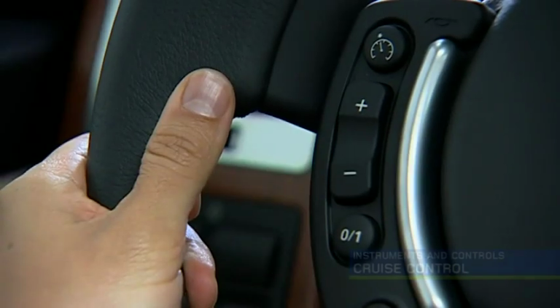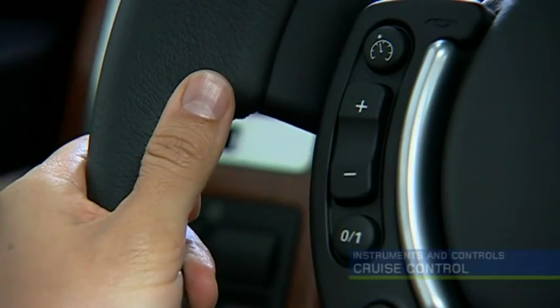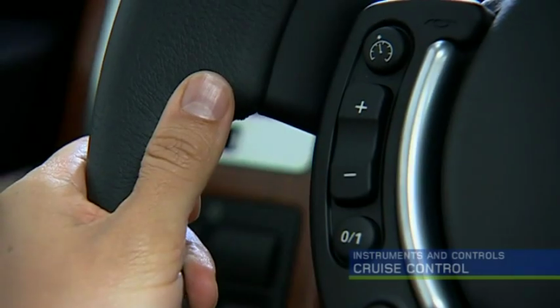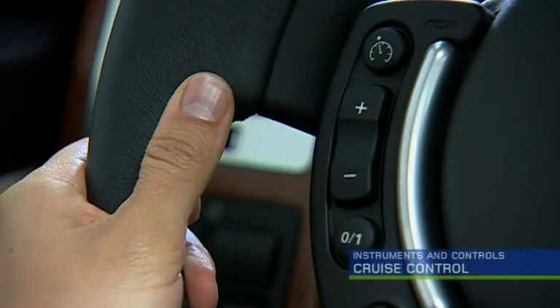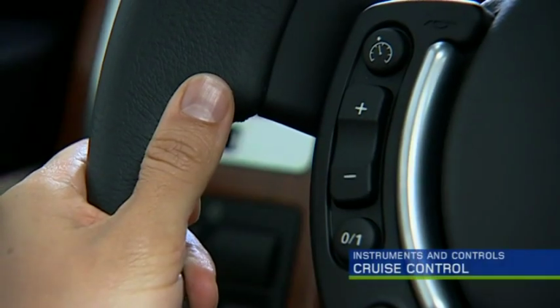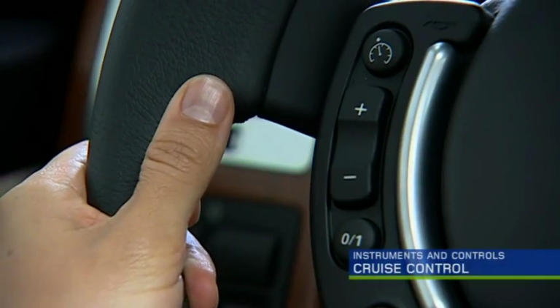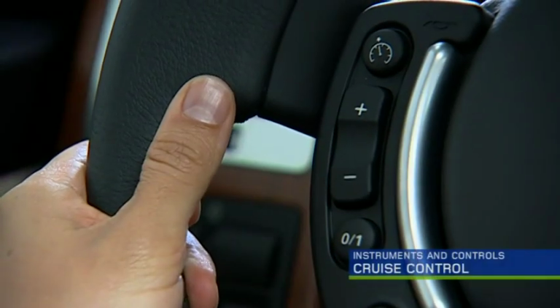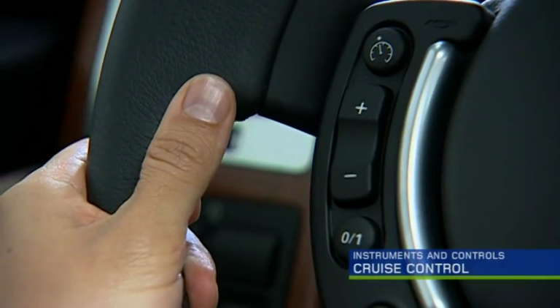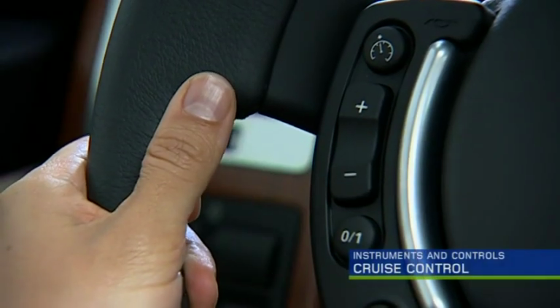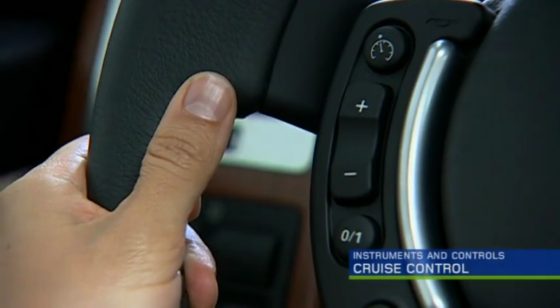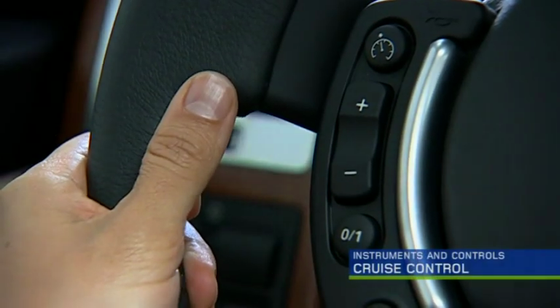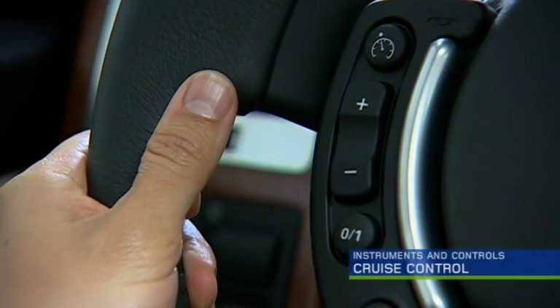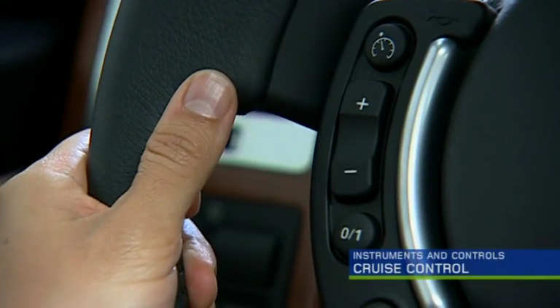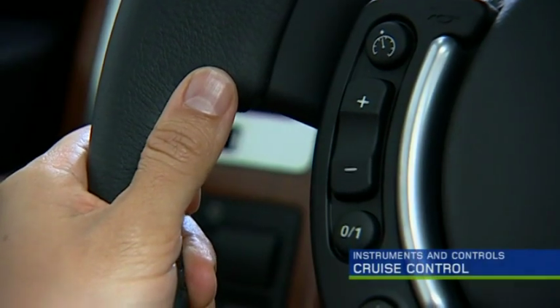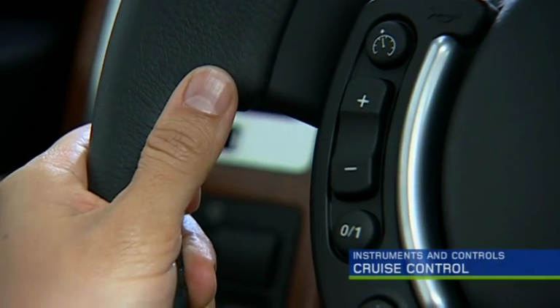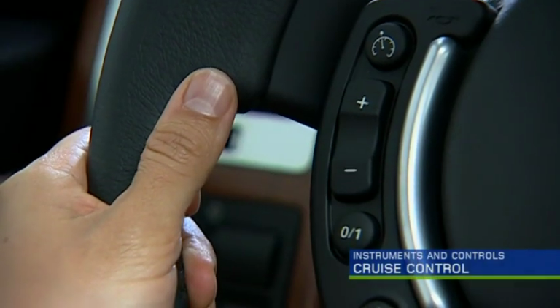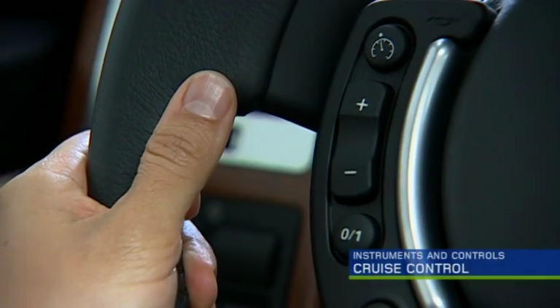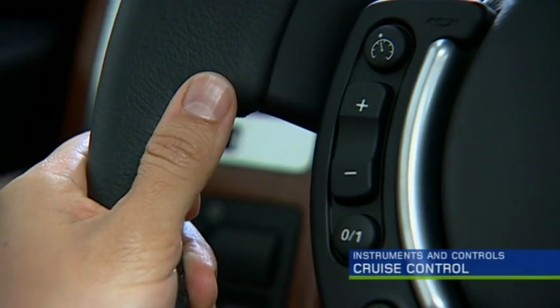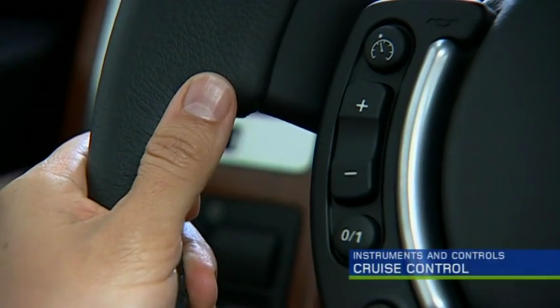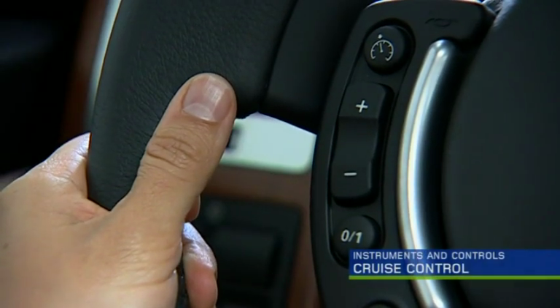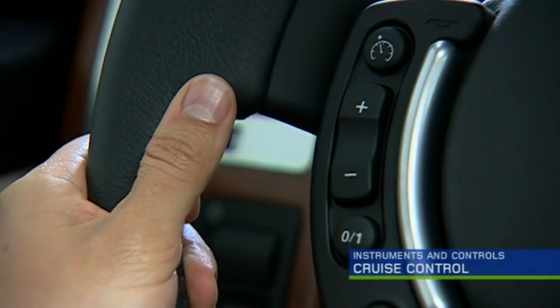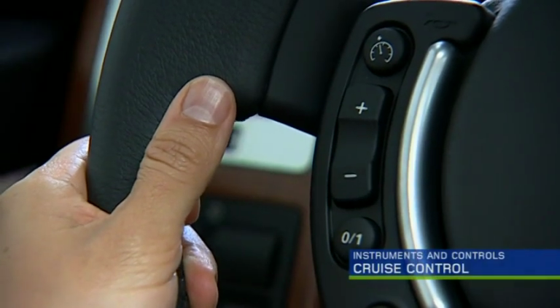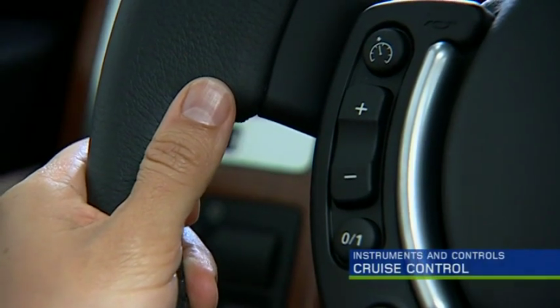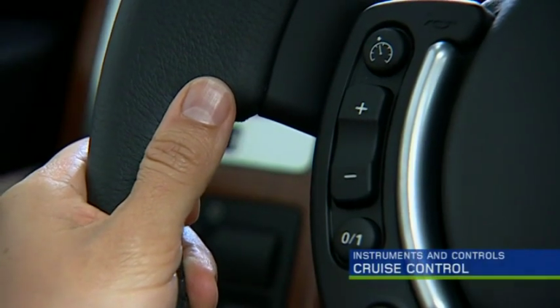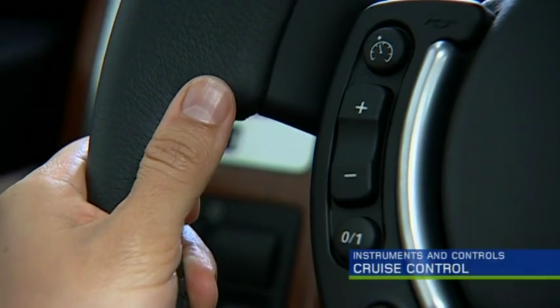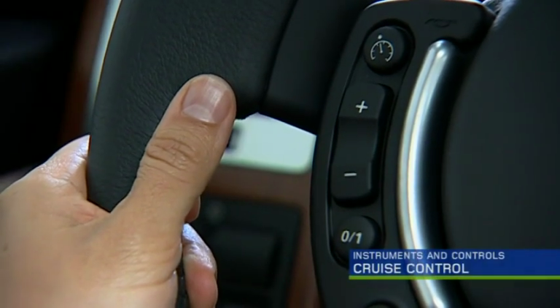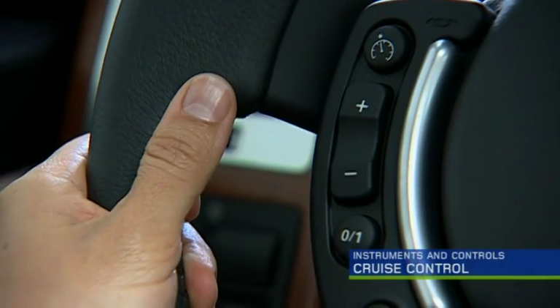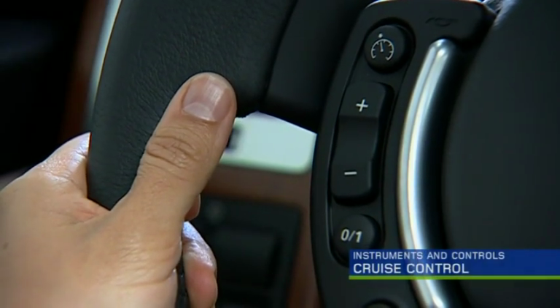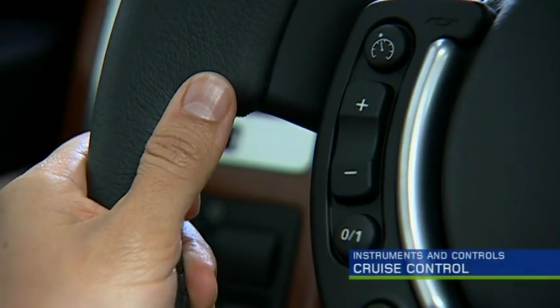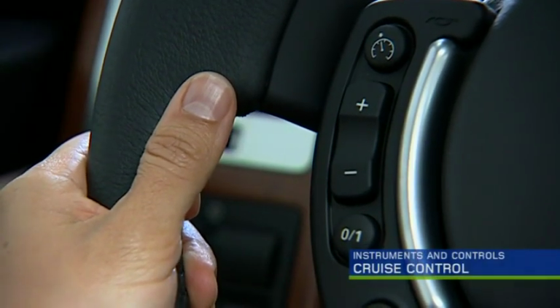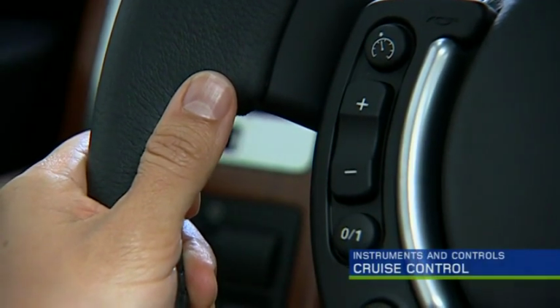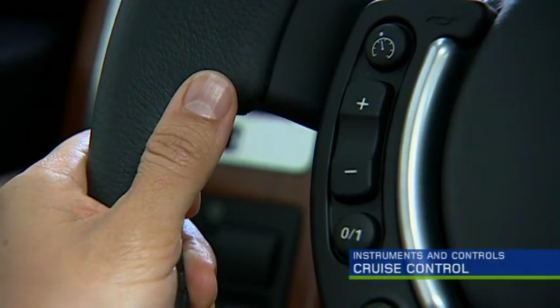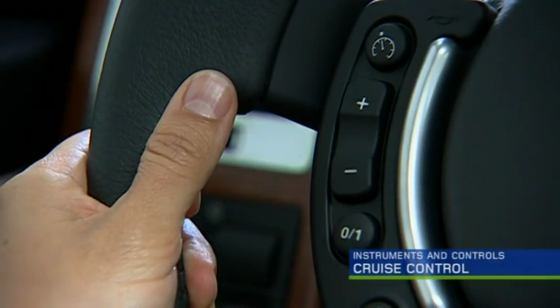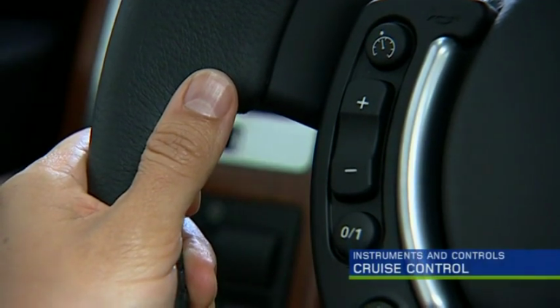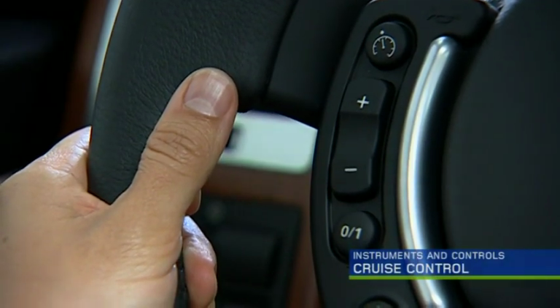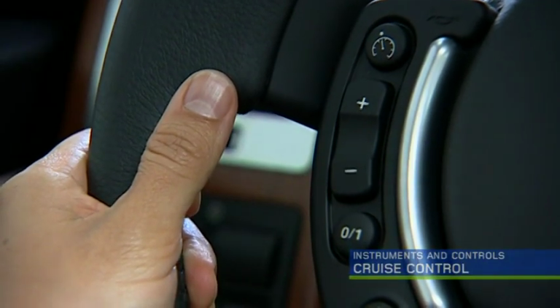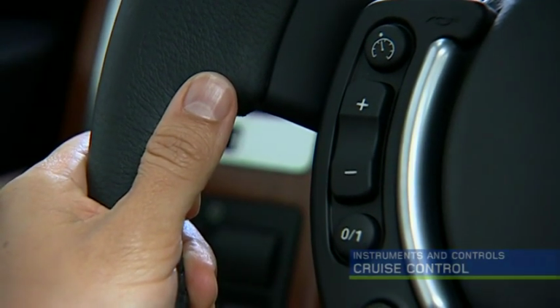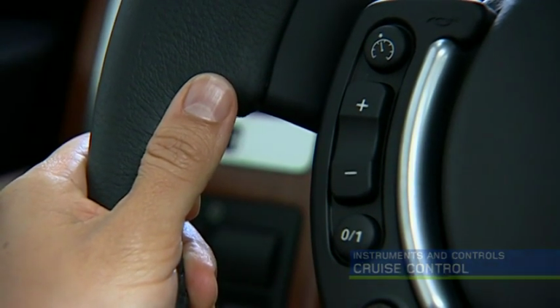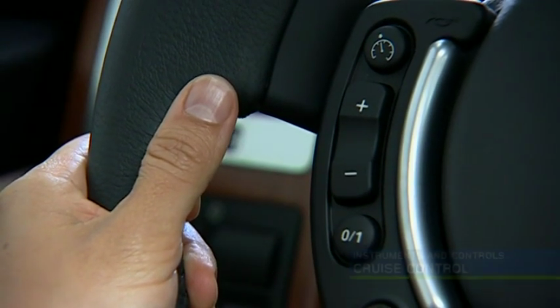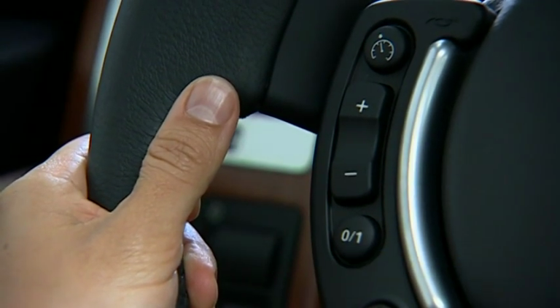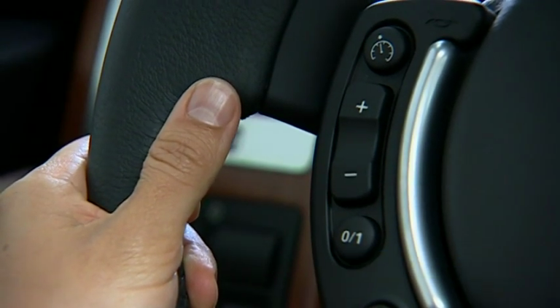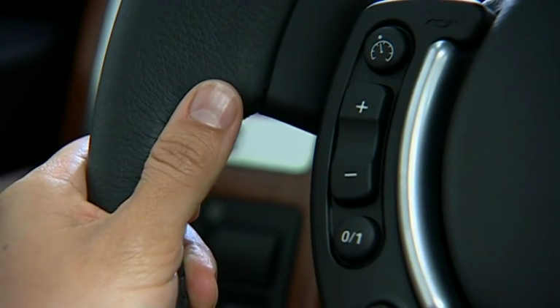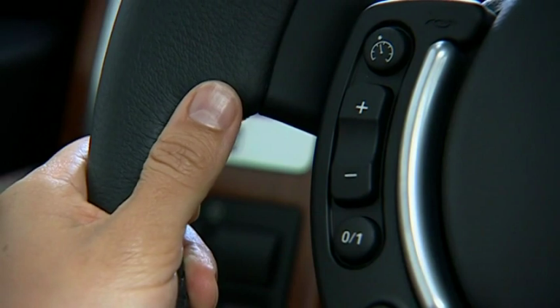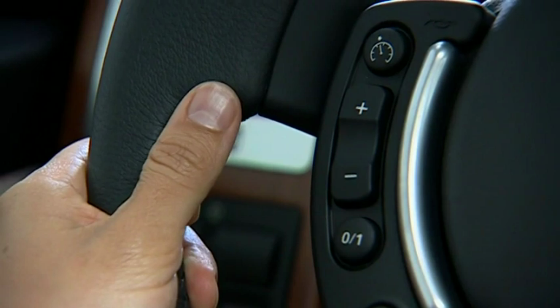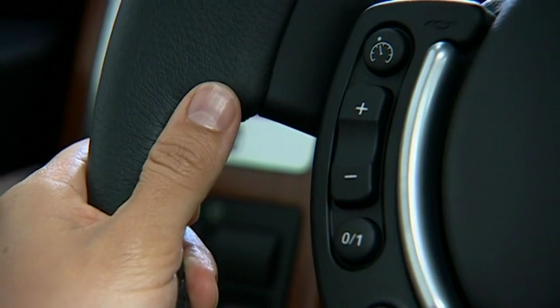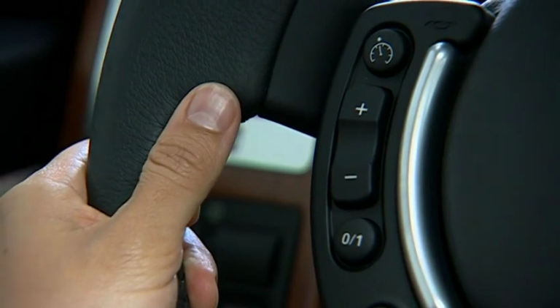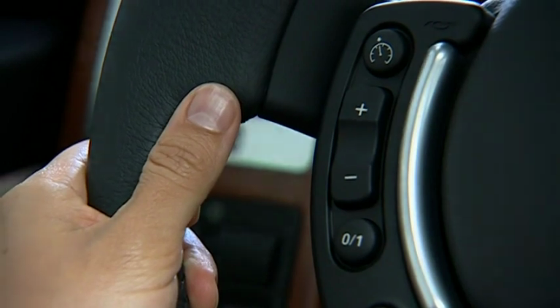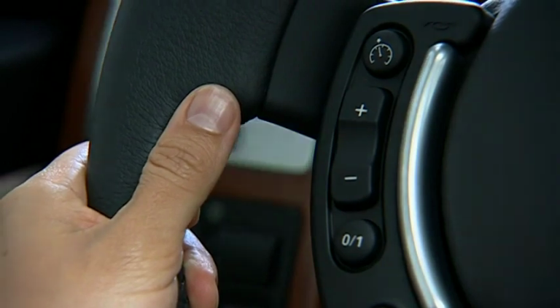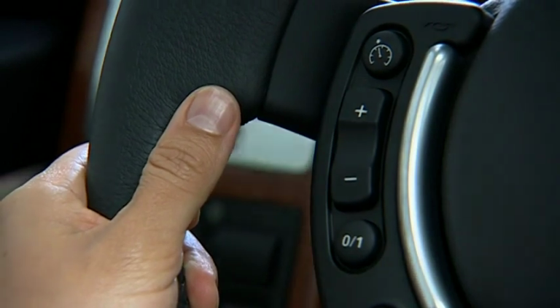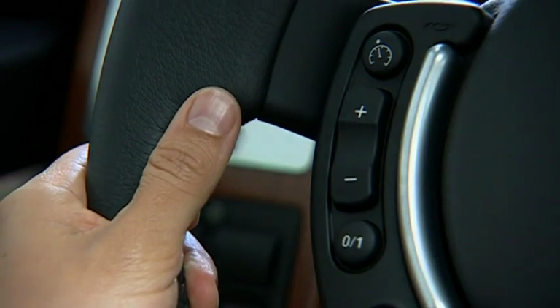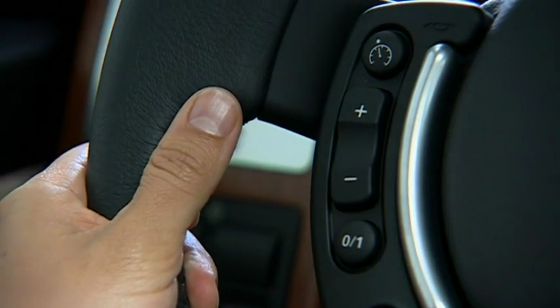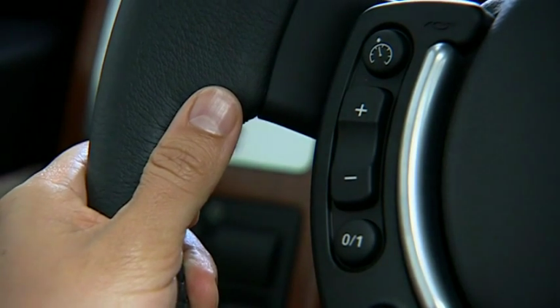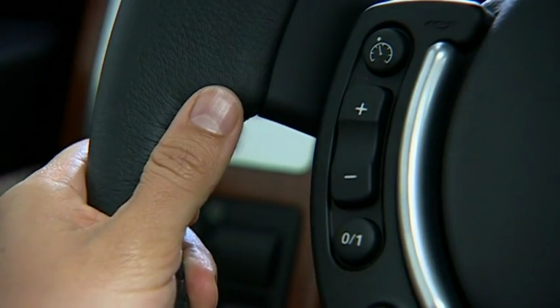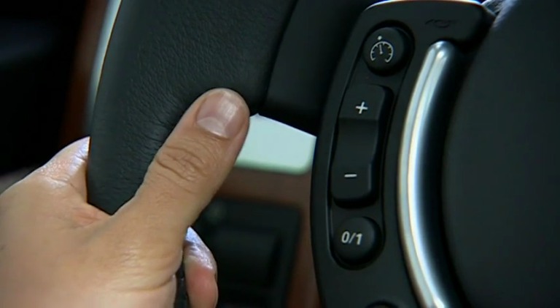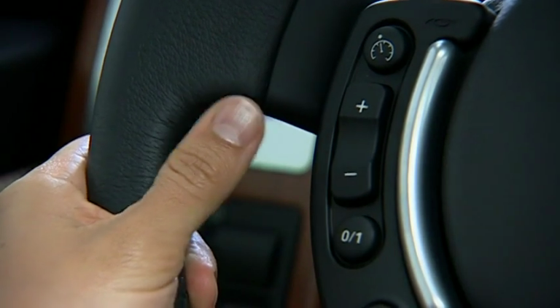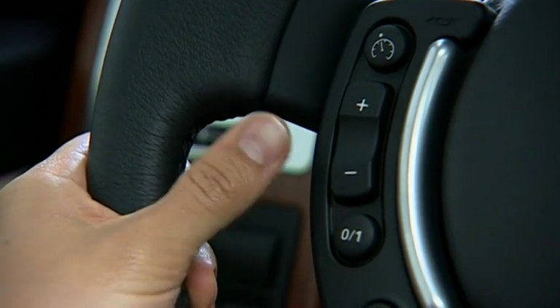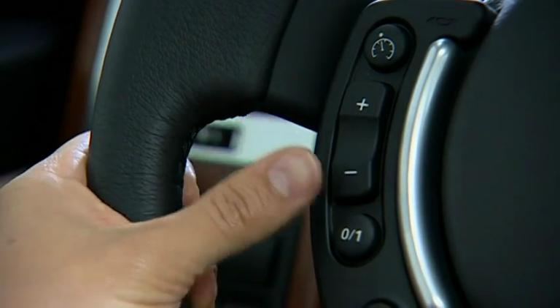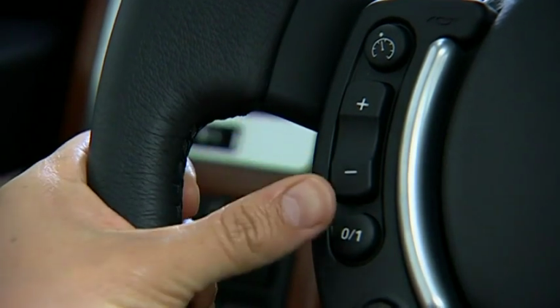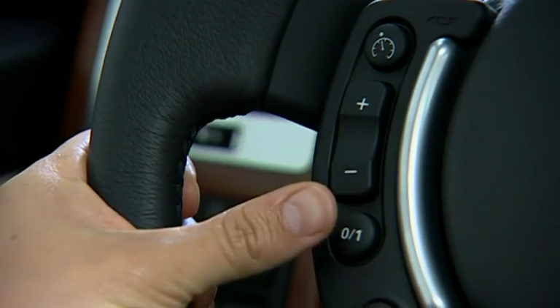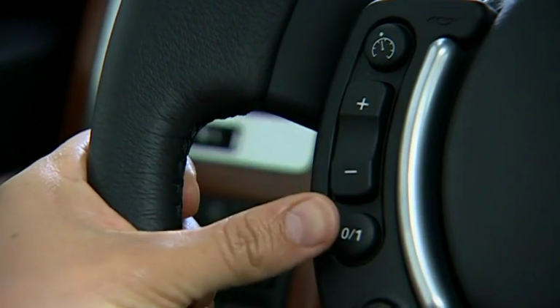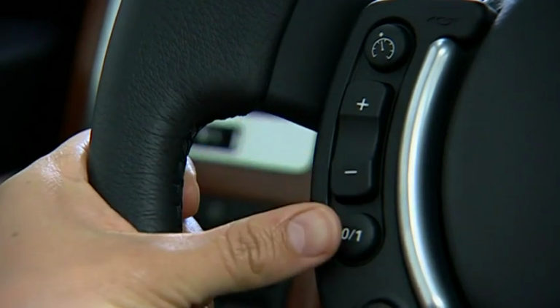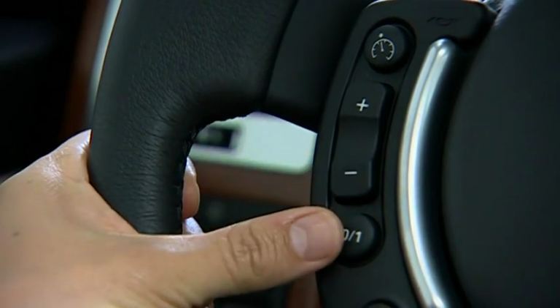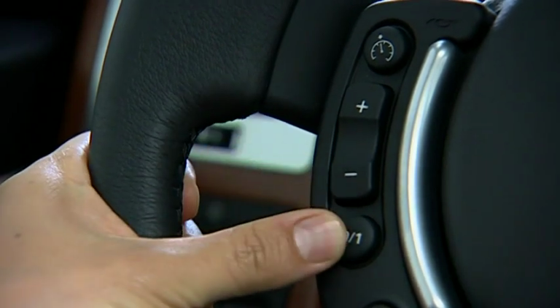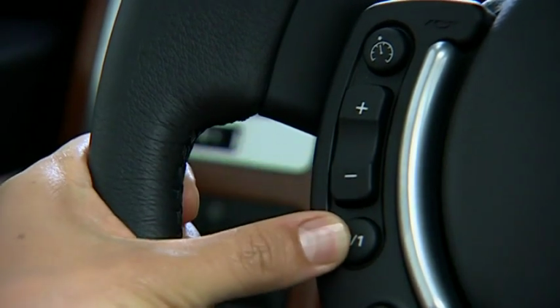The cruise control settings are on the left side of the steering wheel. To set the speed, press the master cruise switch.